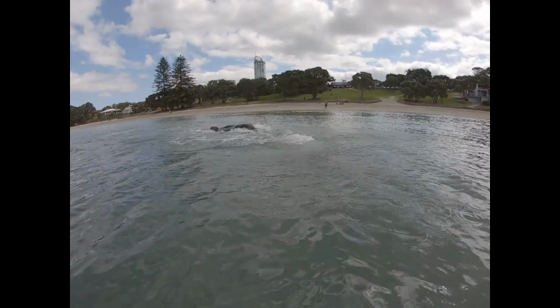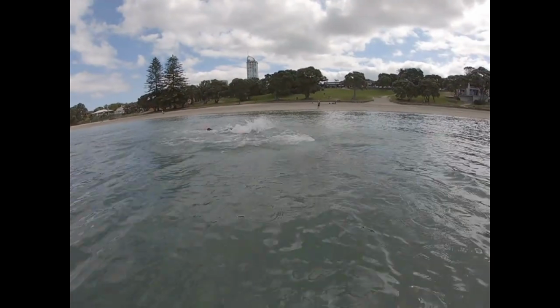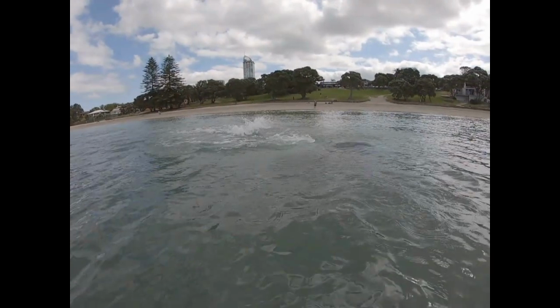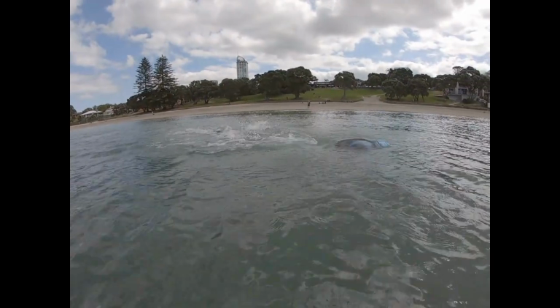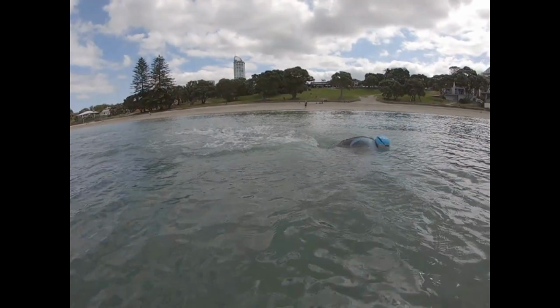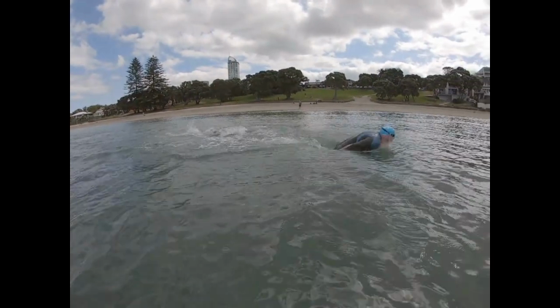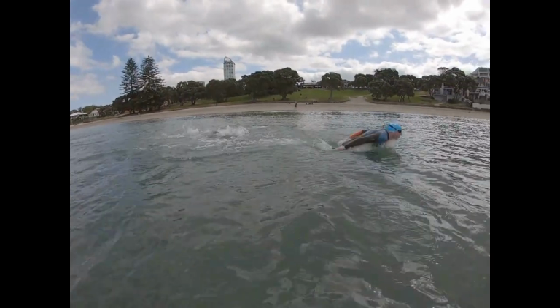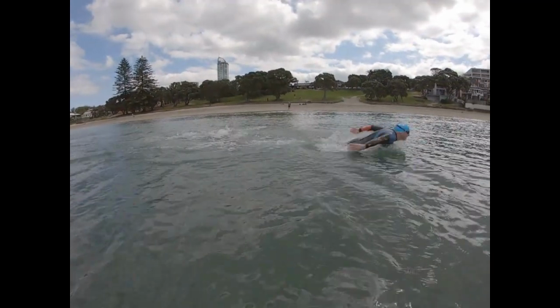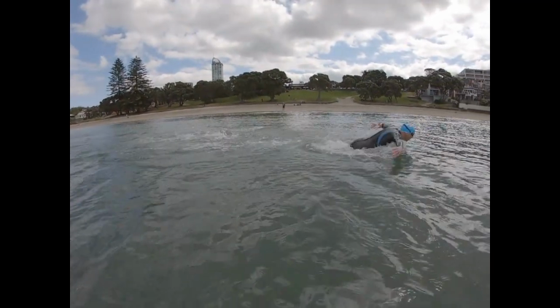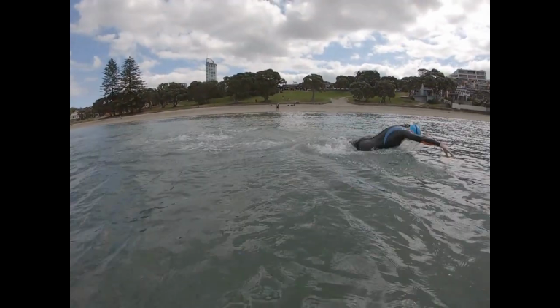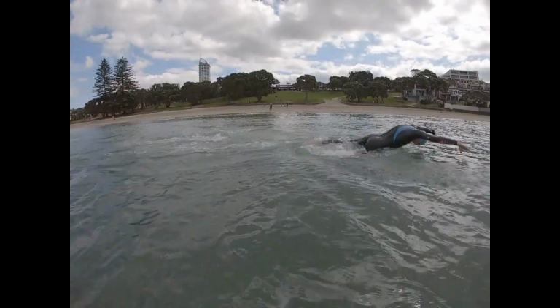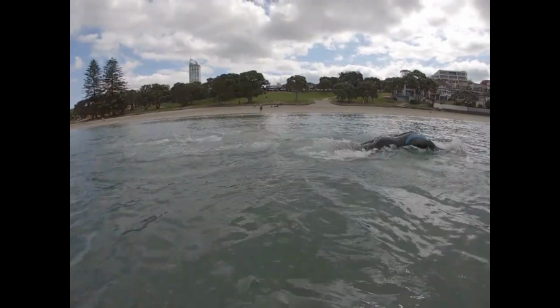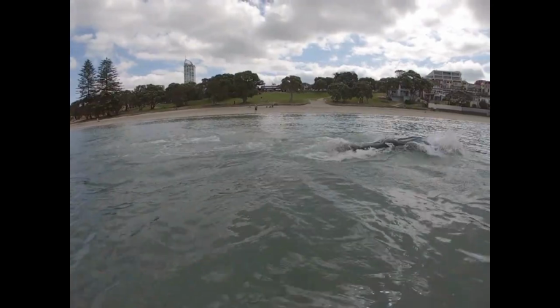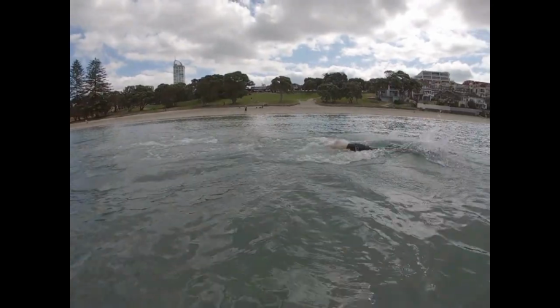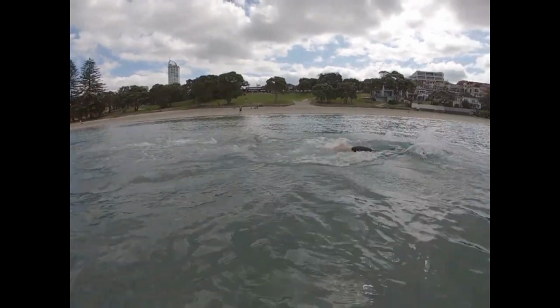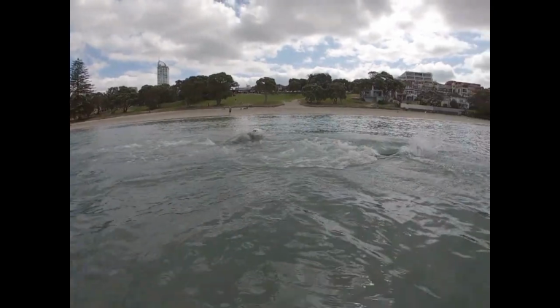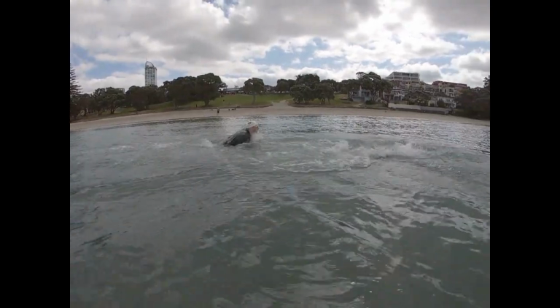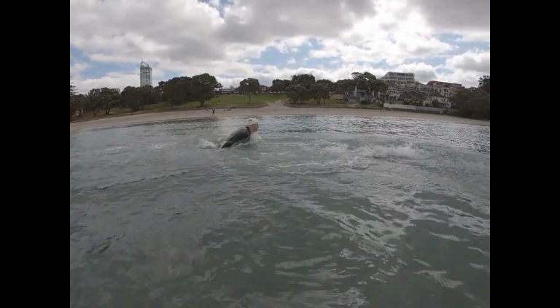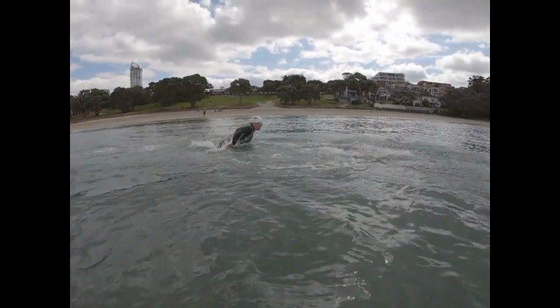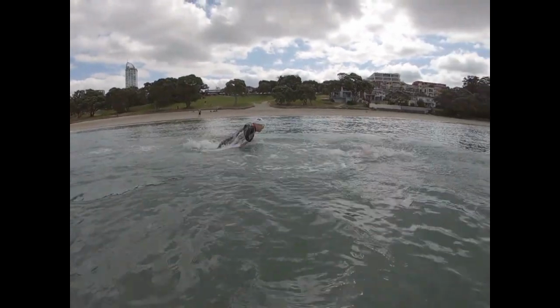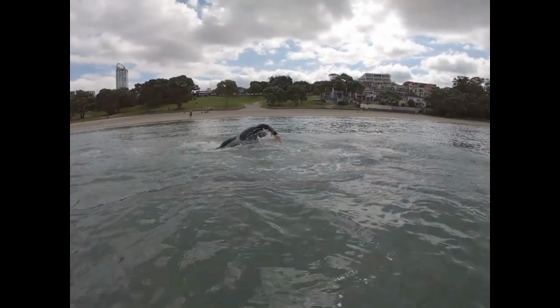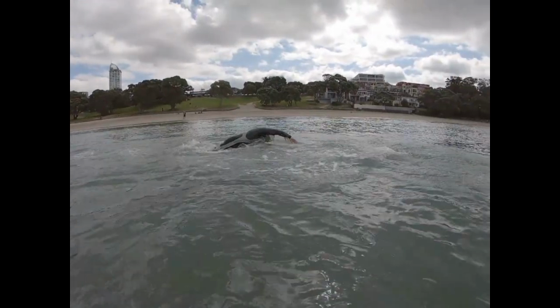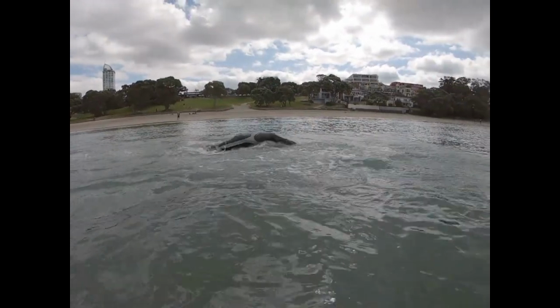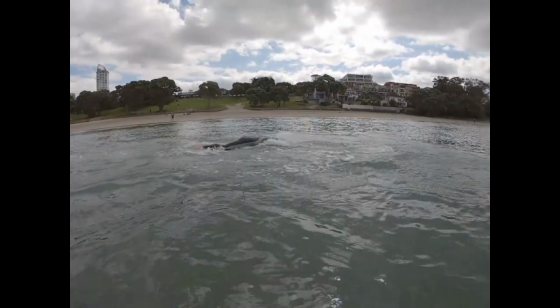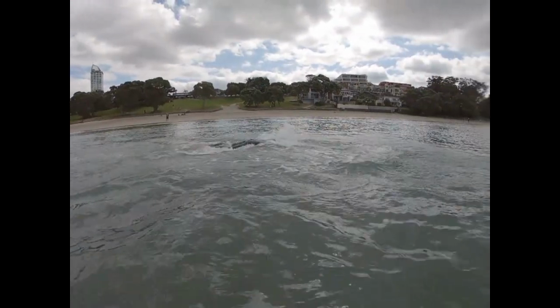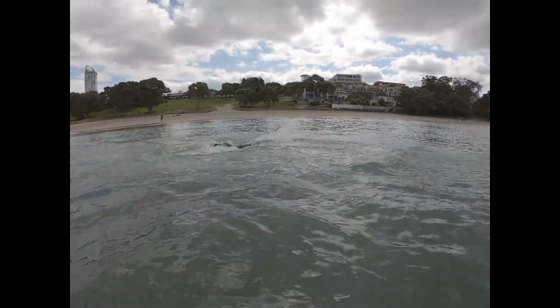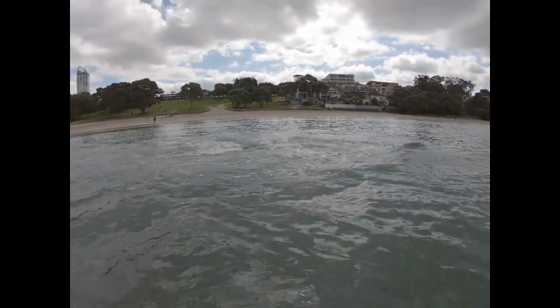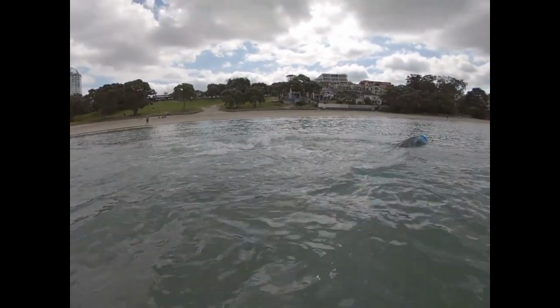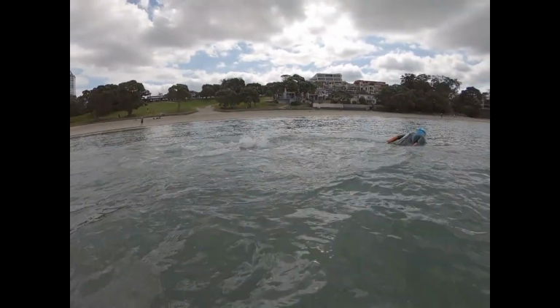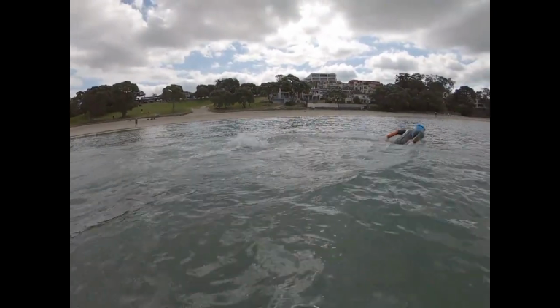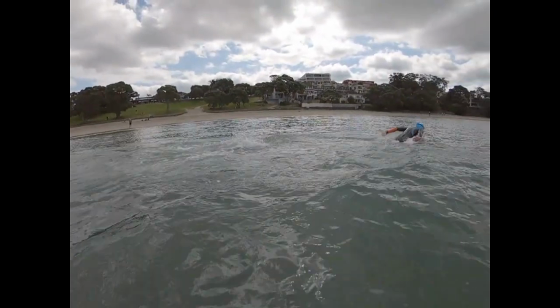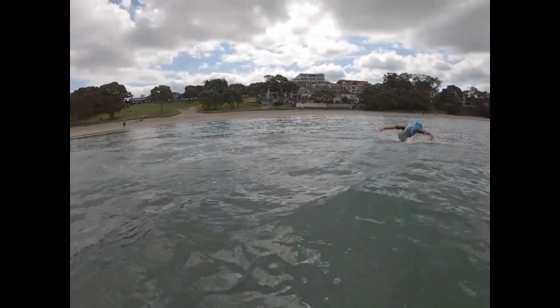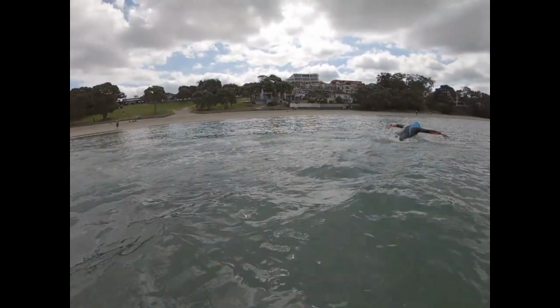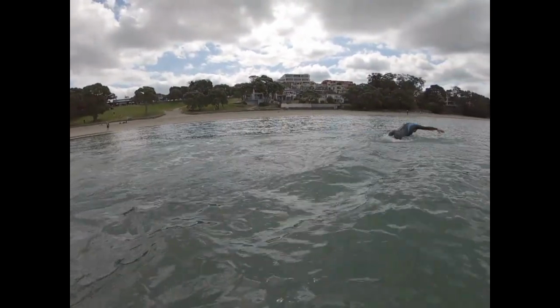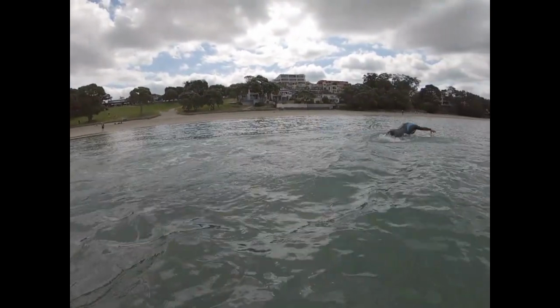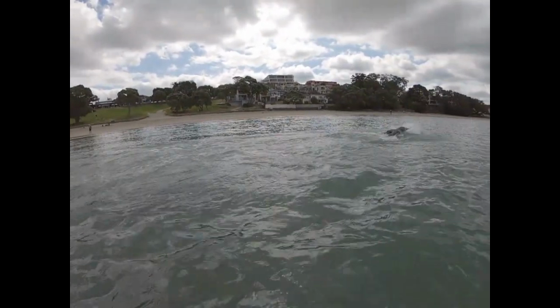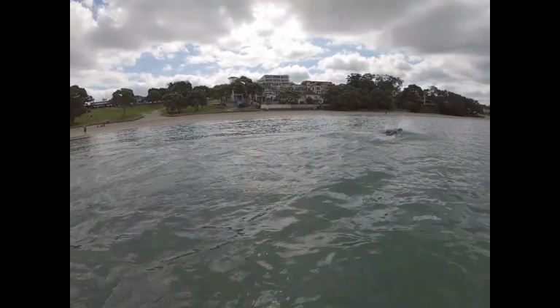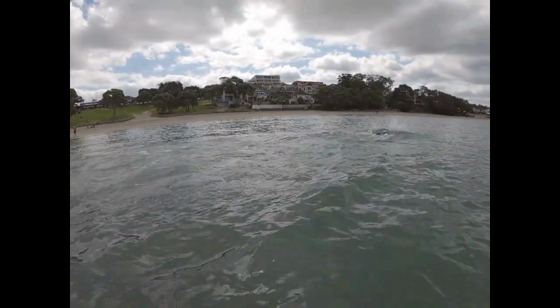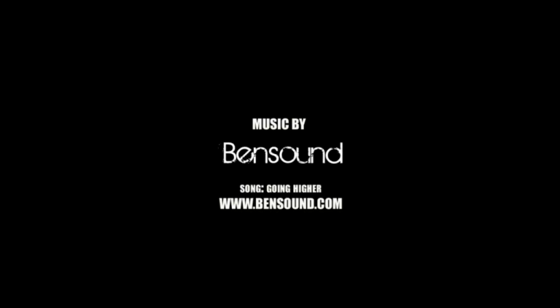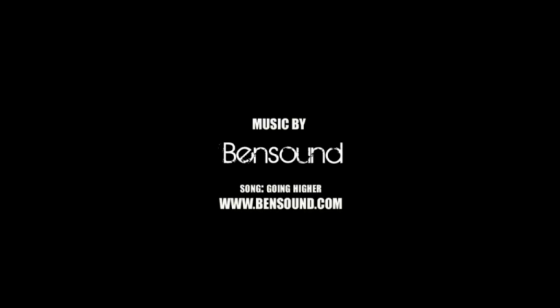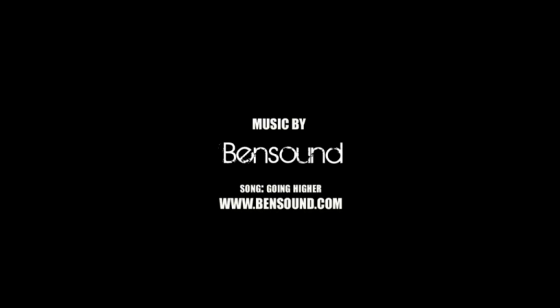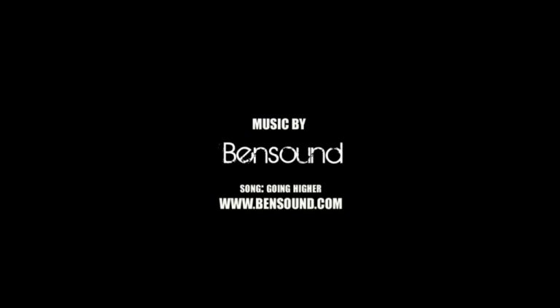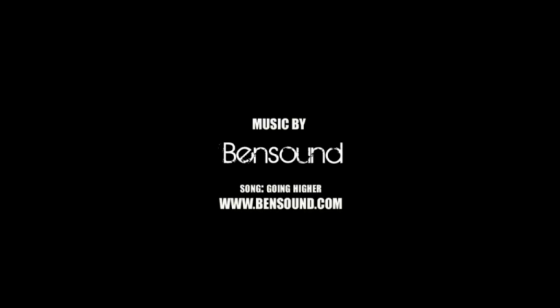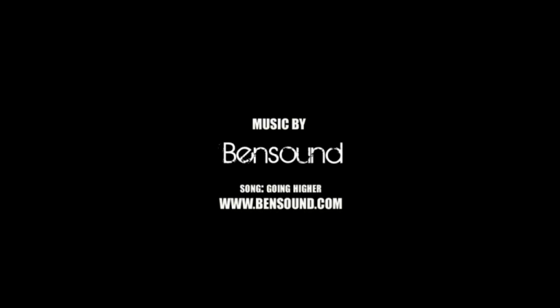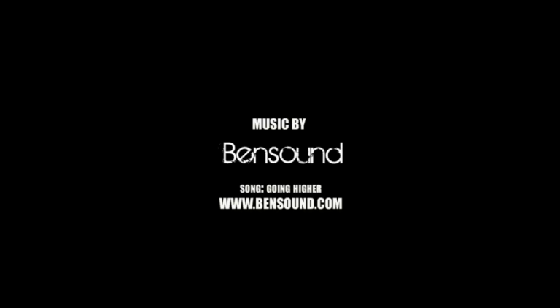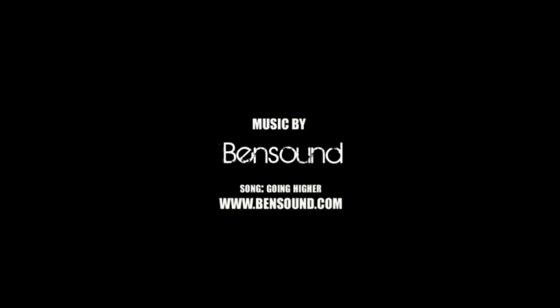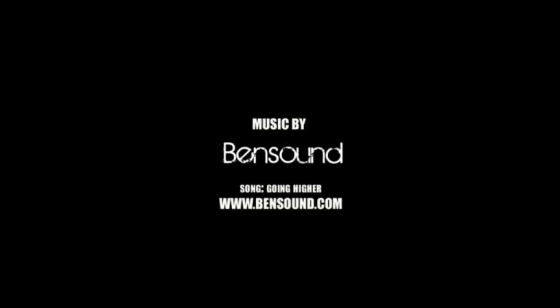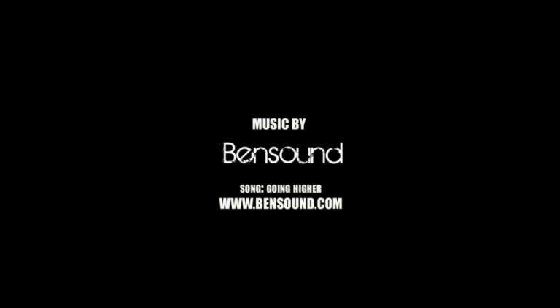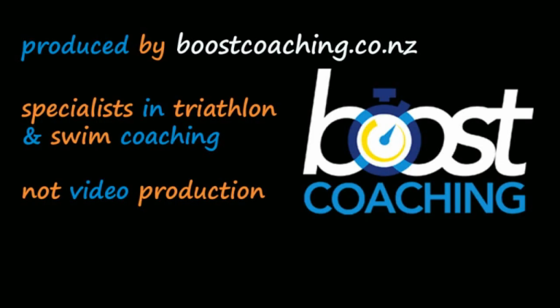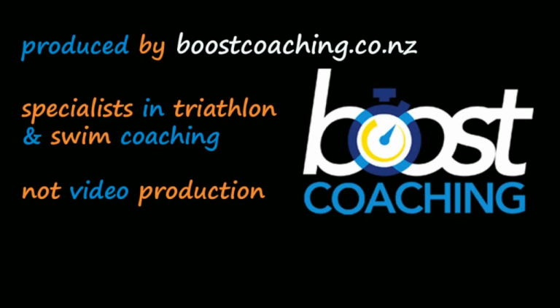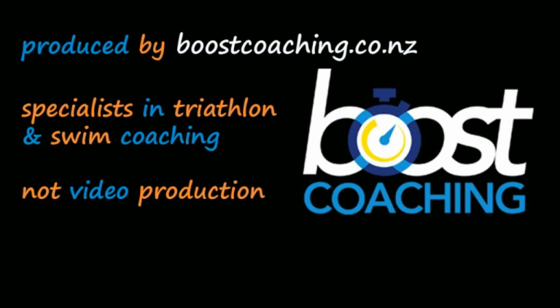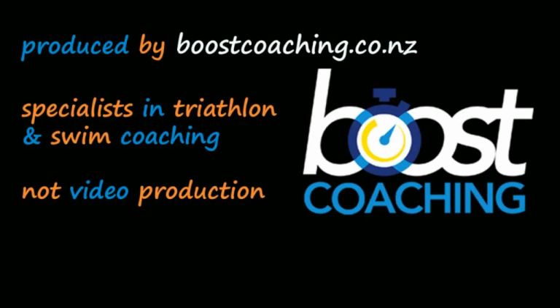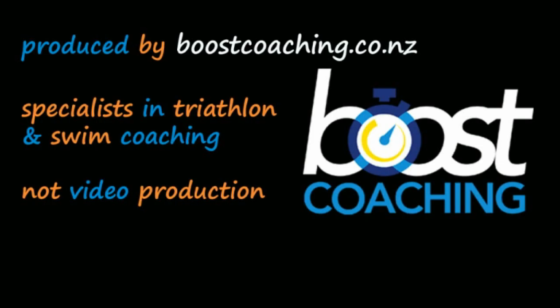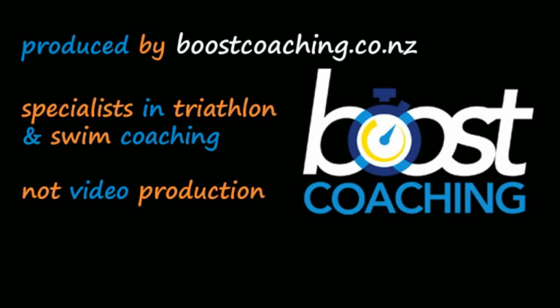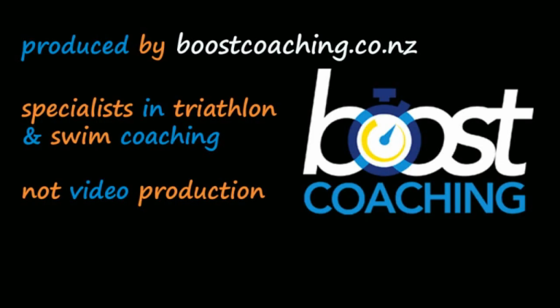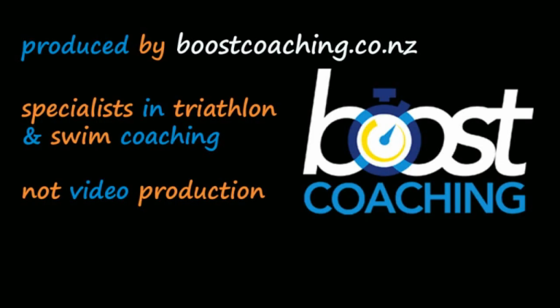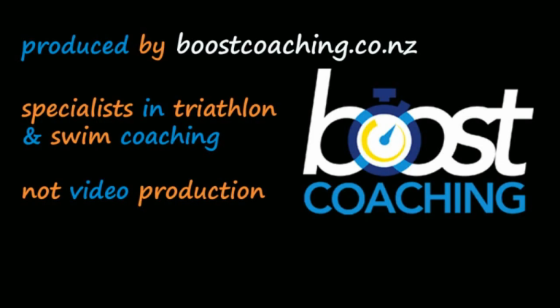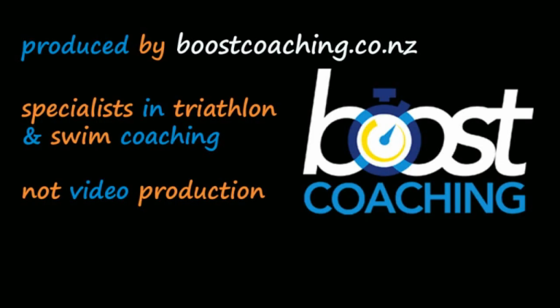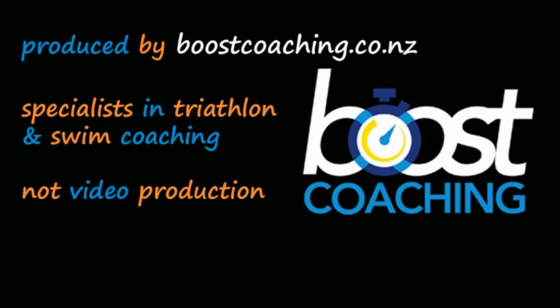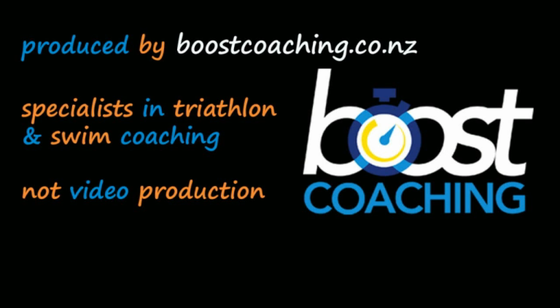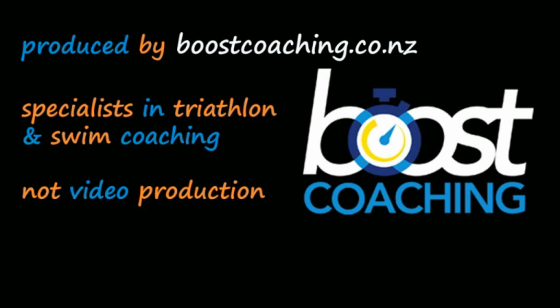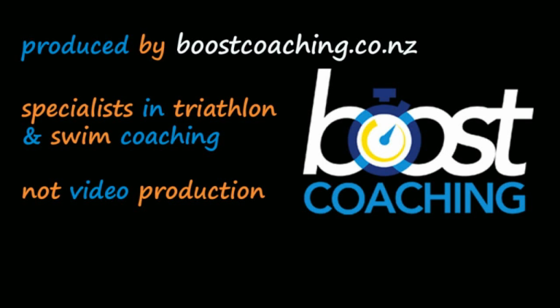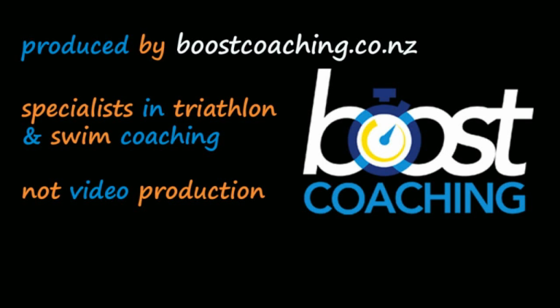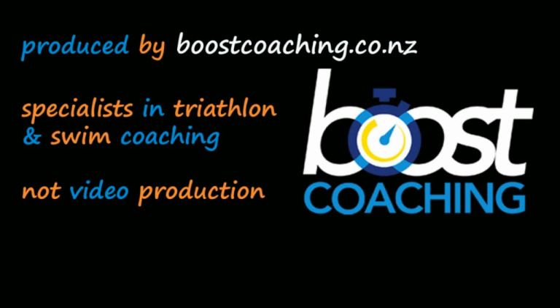Practice your dolphin diving as part of your training and you'll definitely improve your technique ready for race day. Good luck with your swimming.